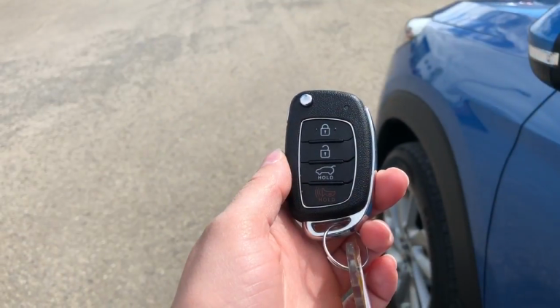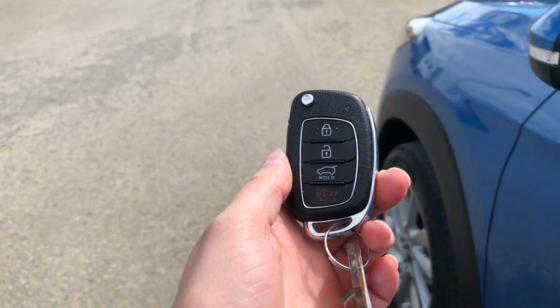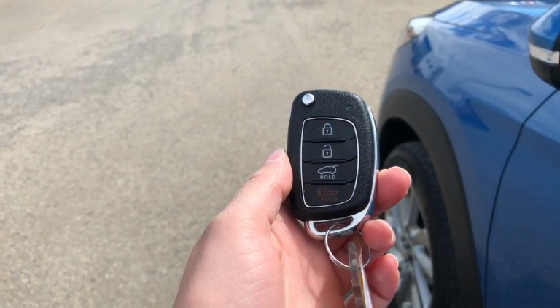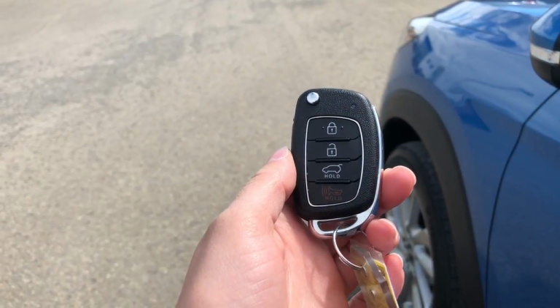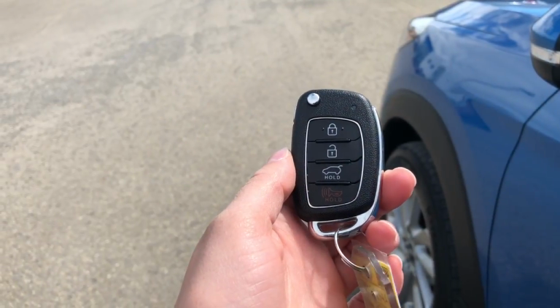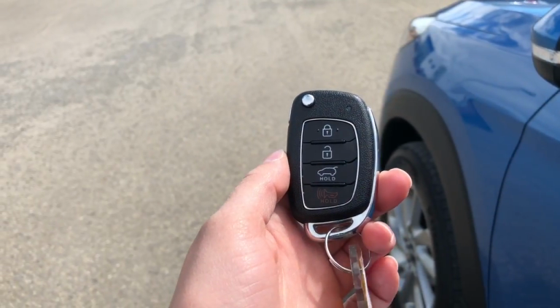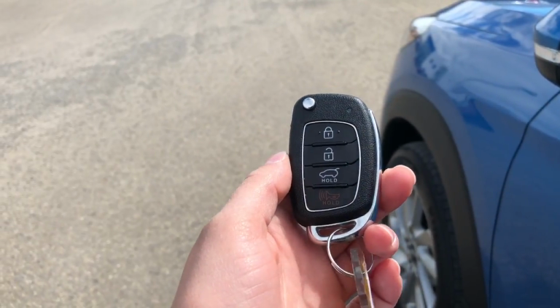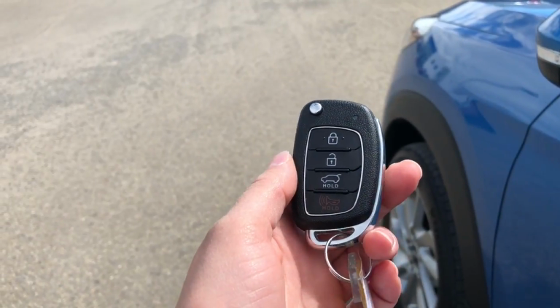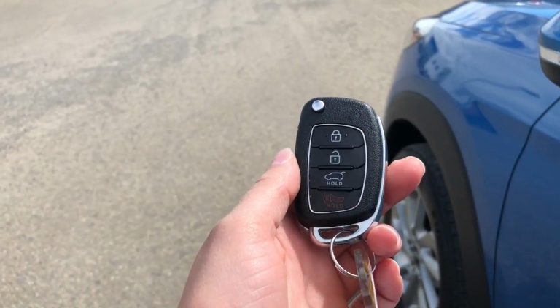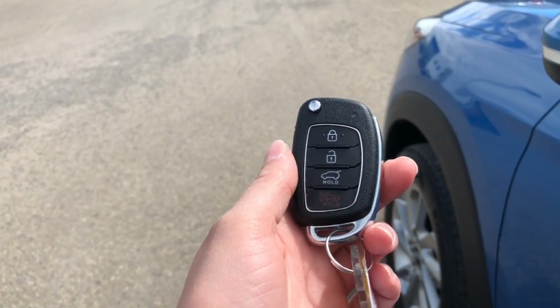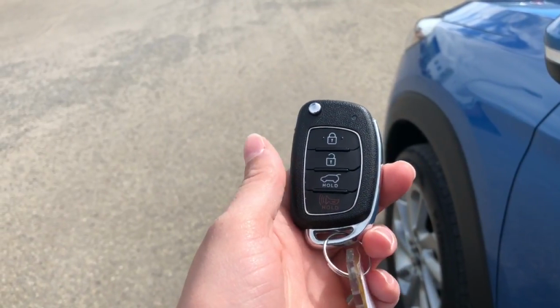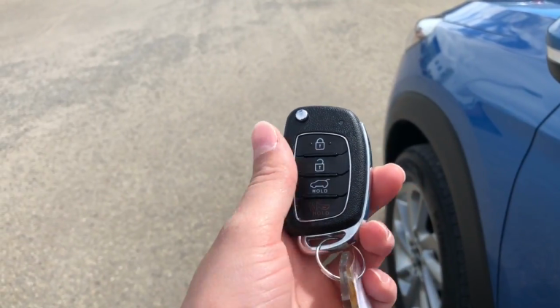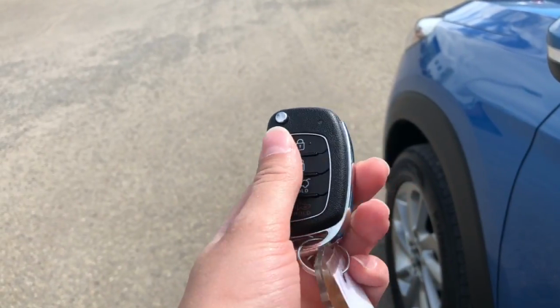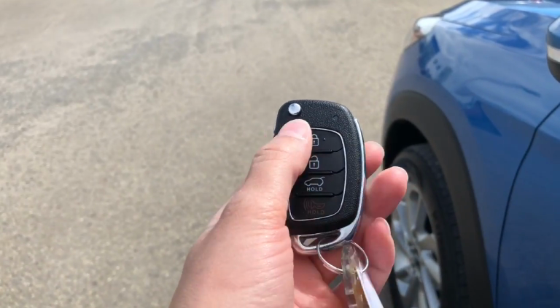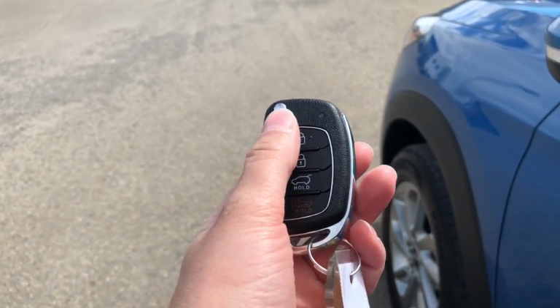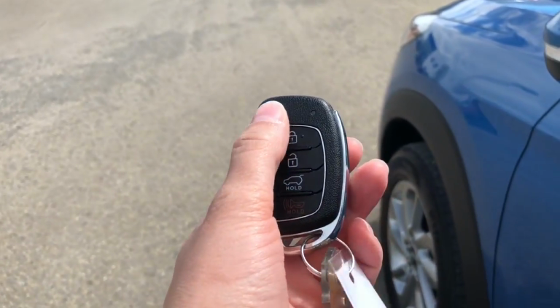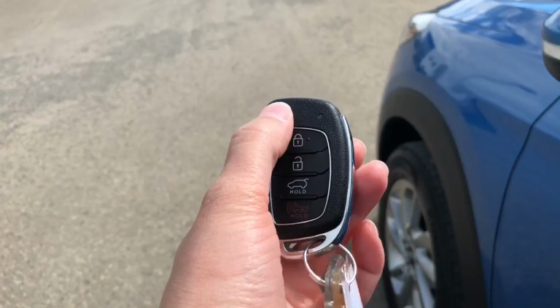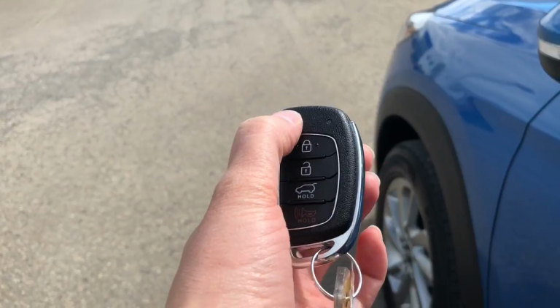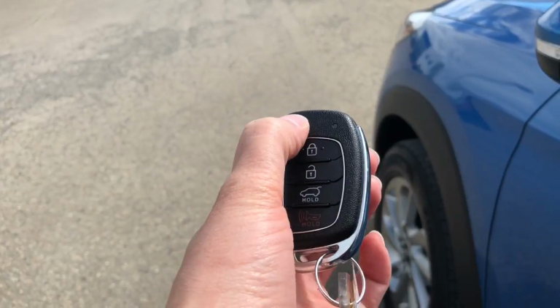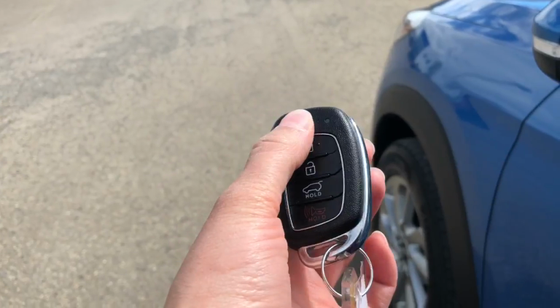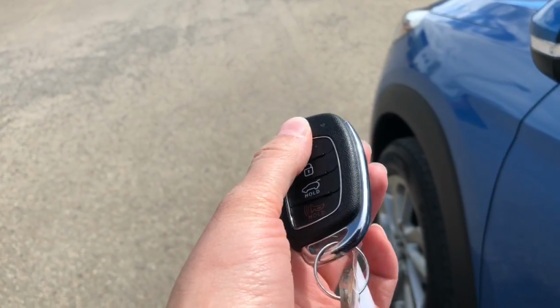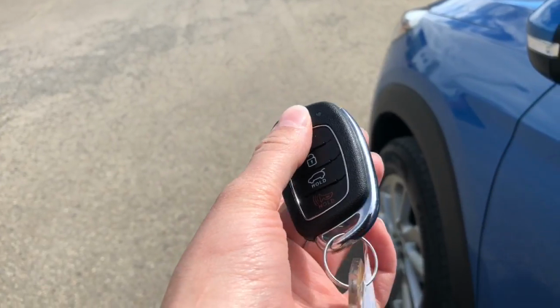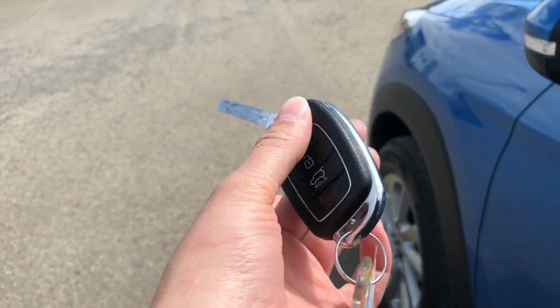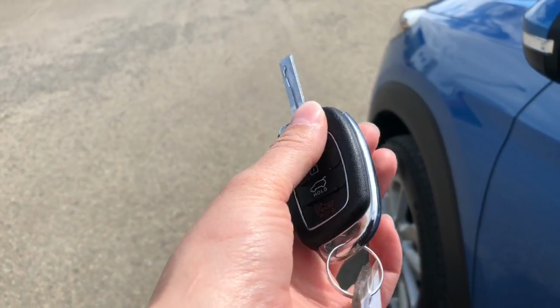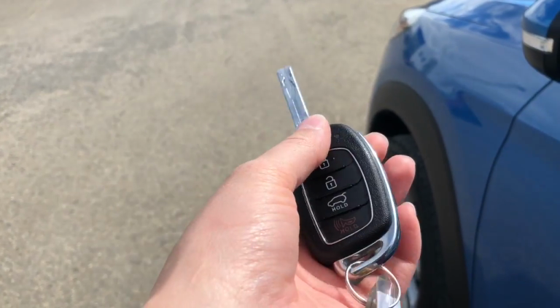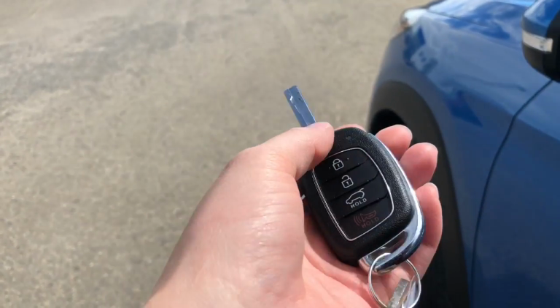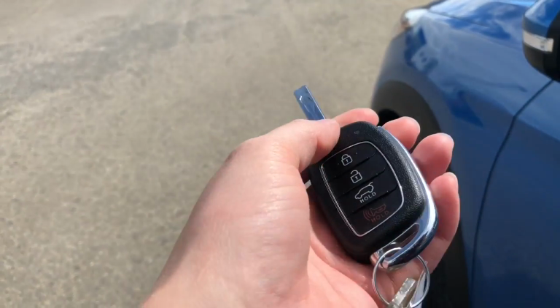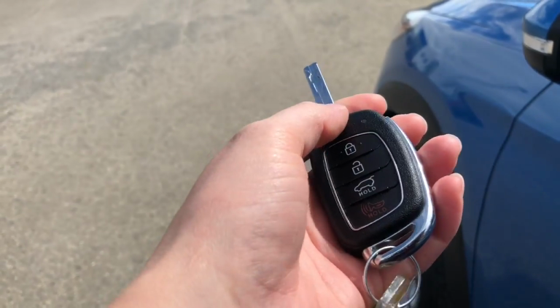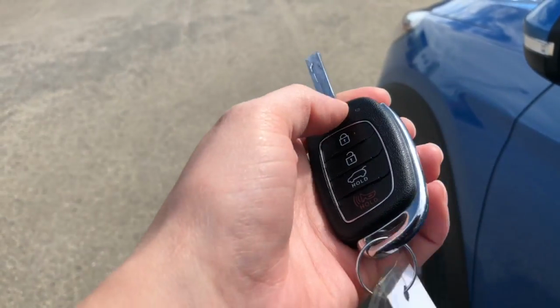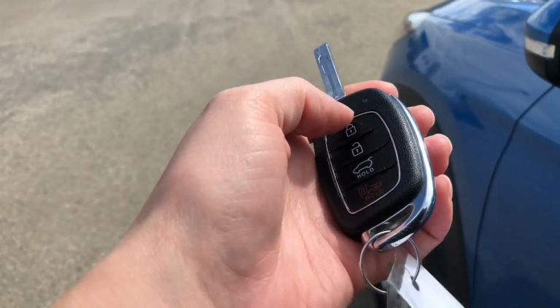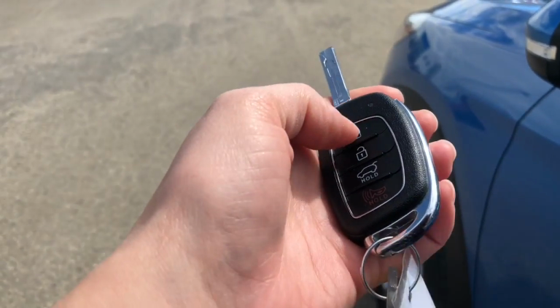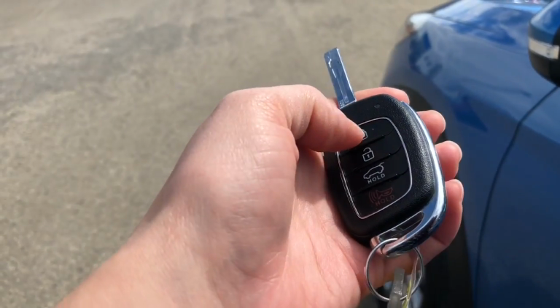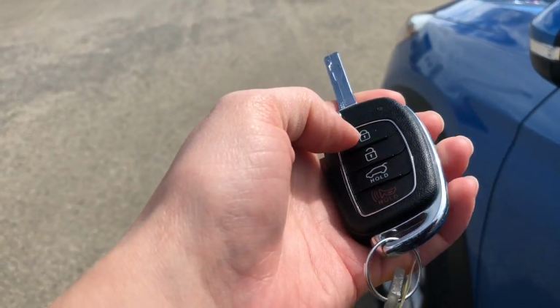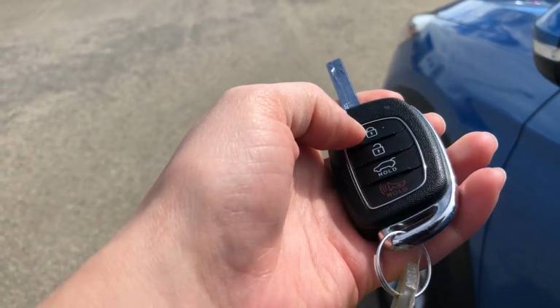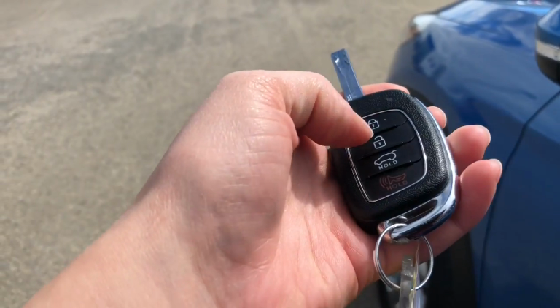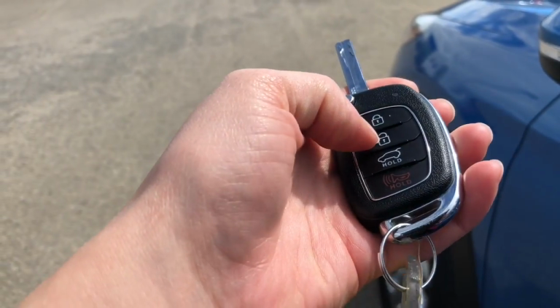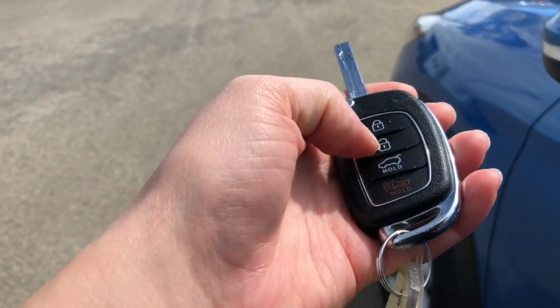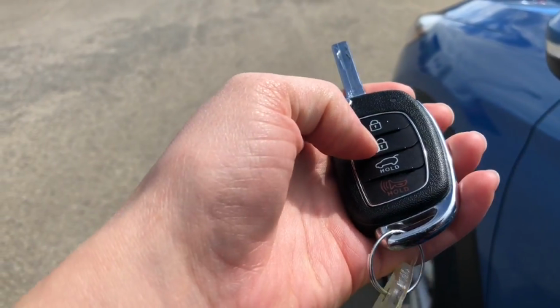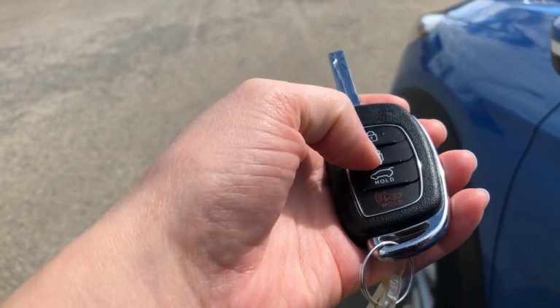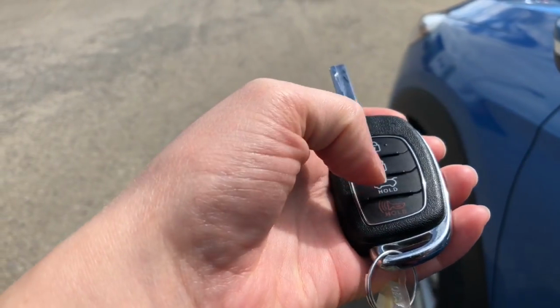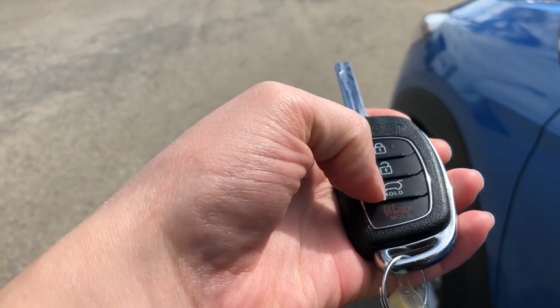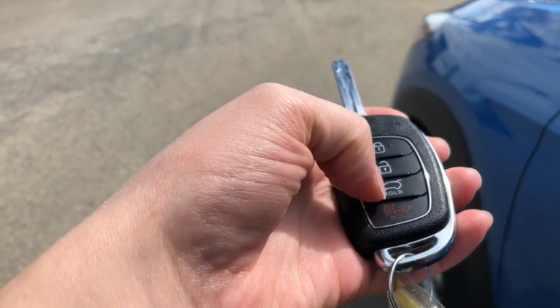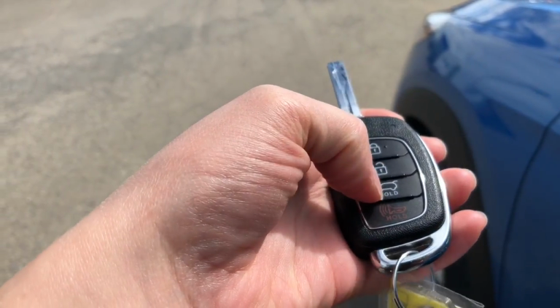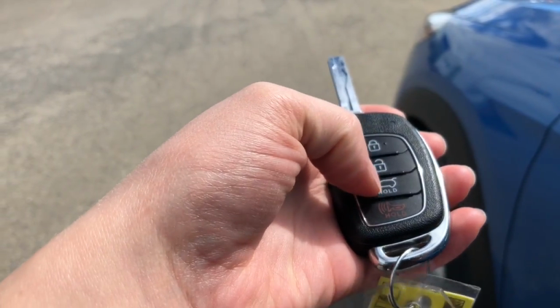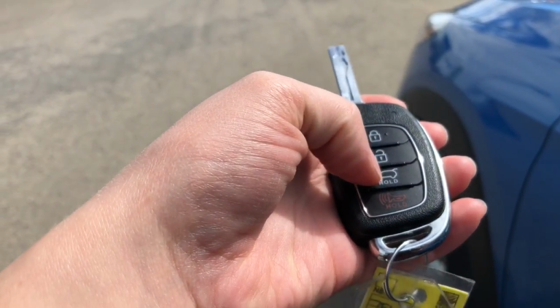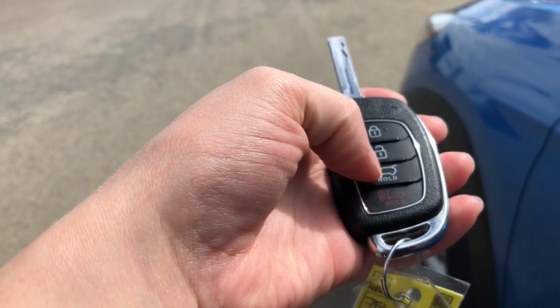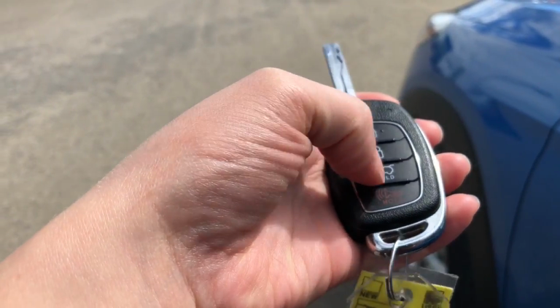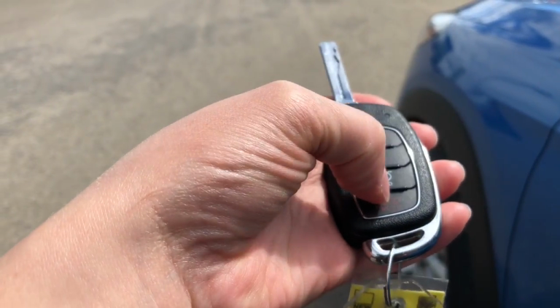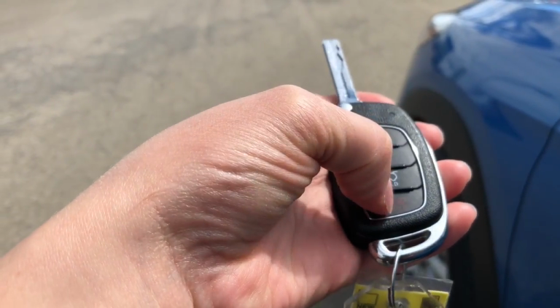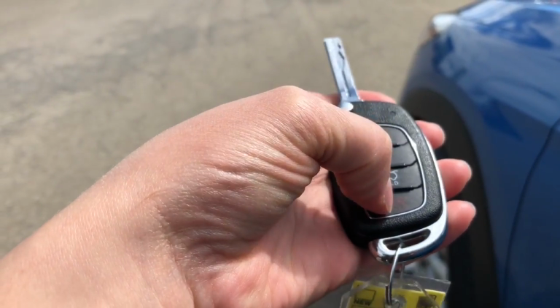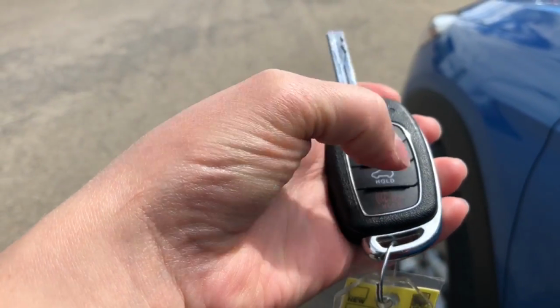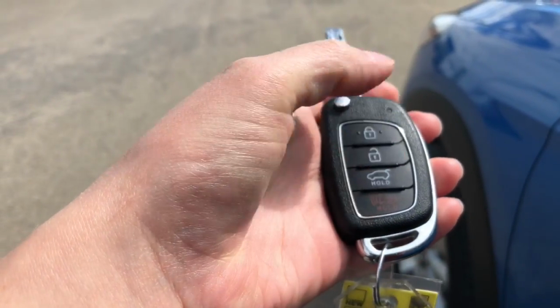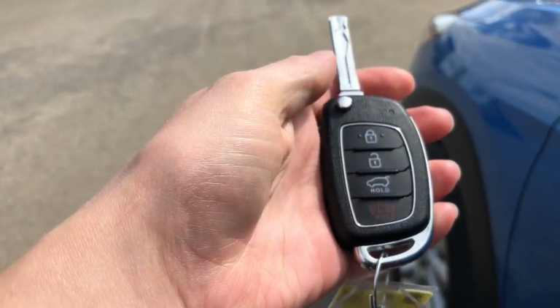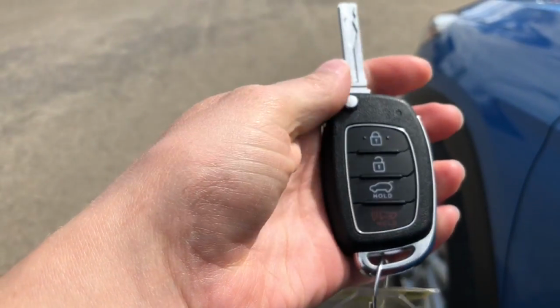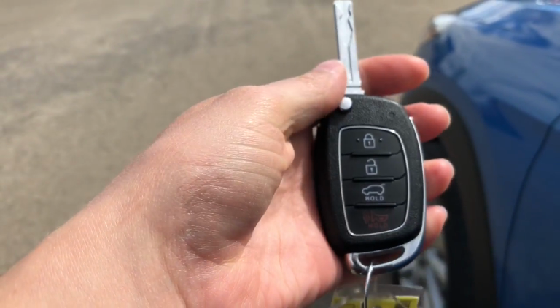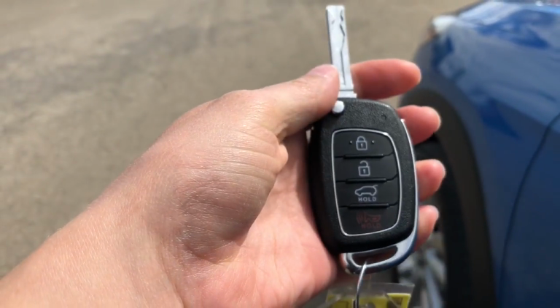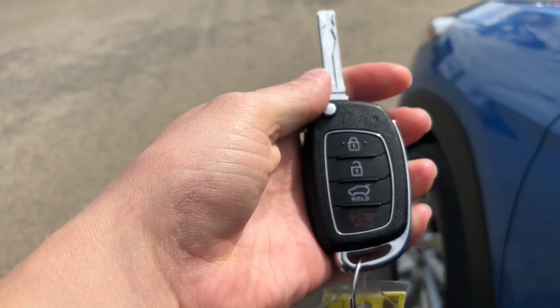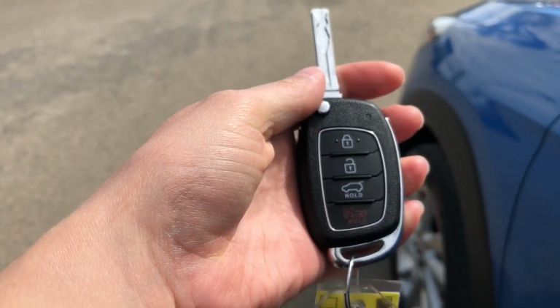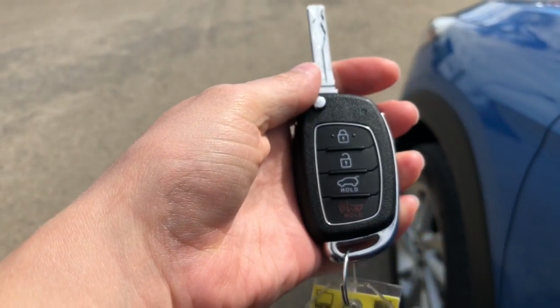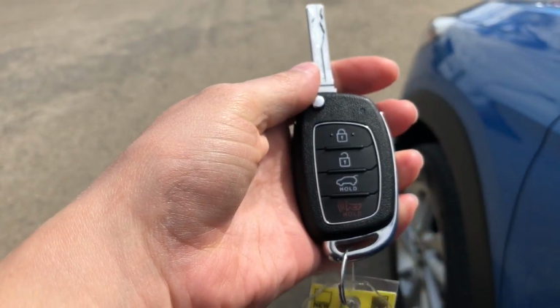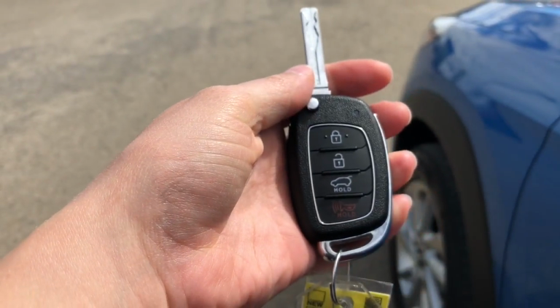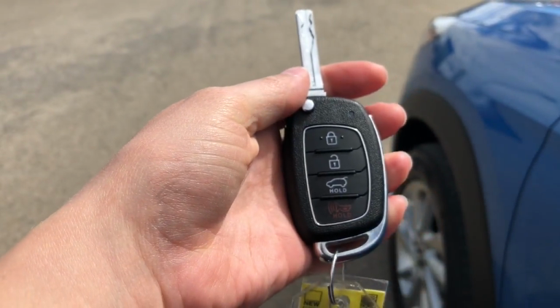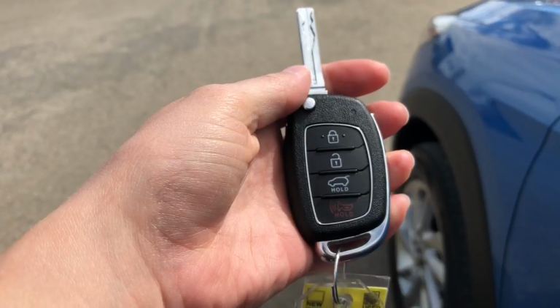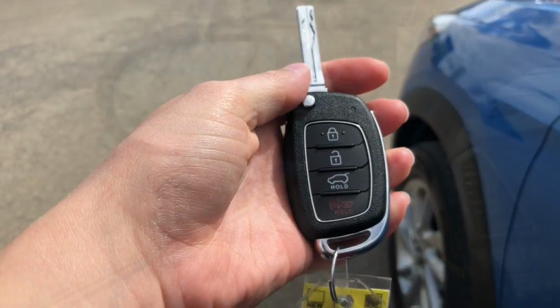This SUV comes with a flip key fob. You can lock and unlock, you can open the trunk, and there's also a panic button.